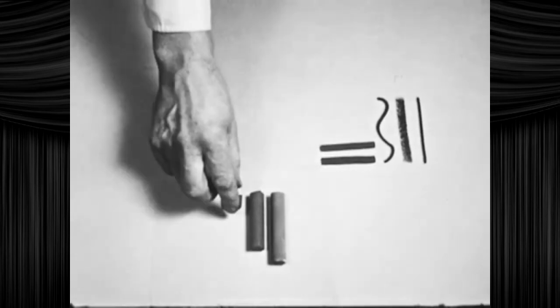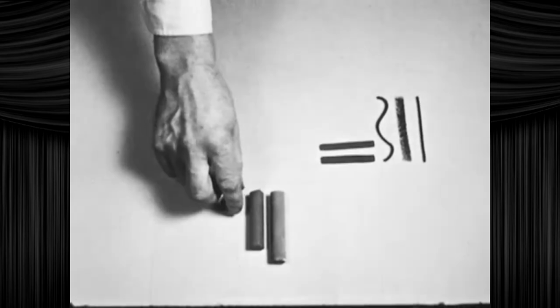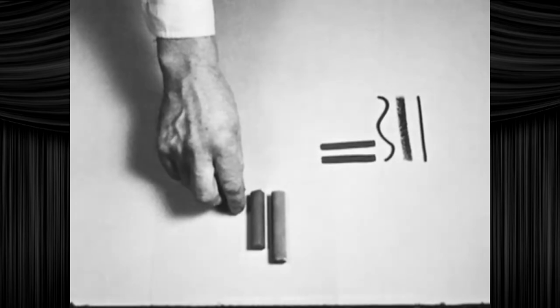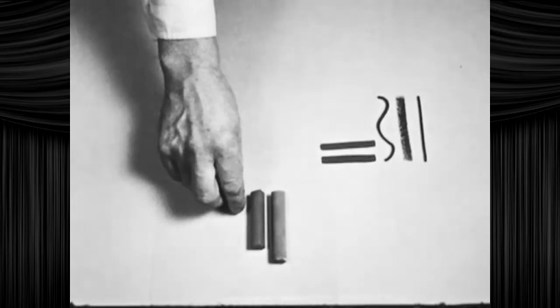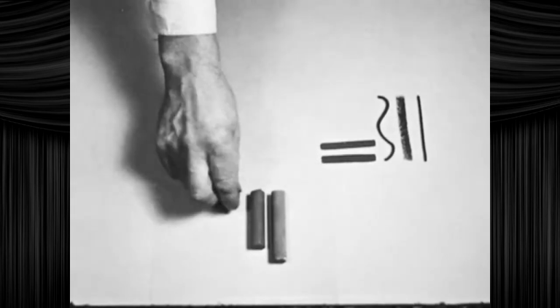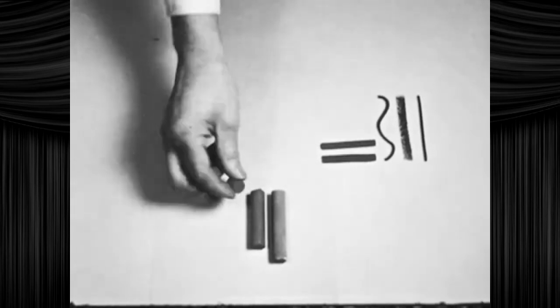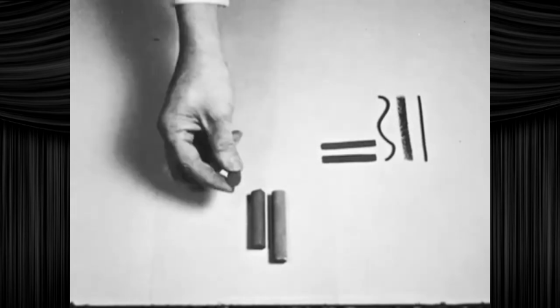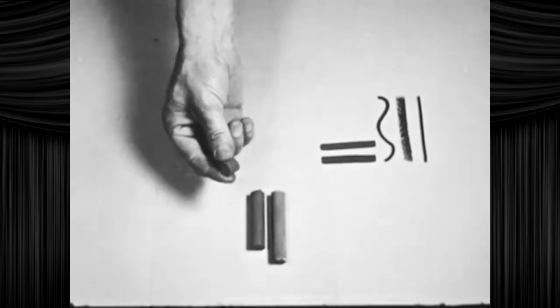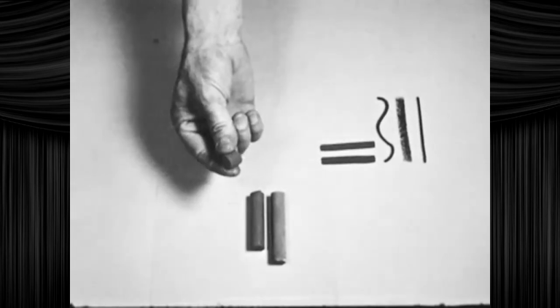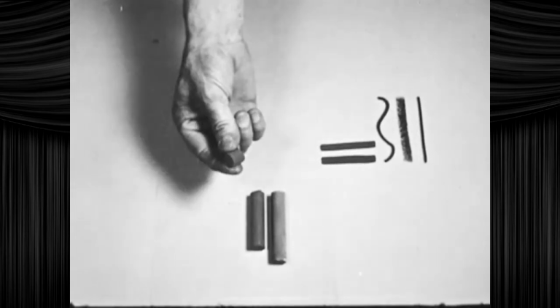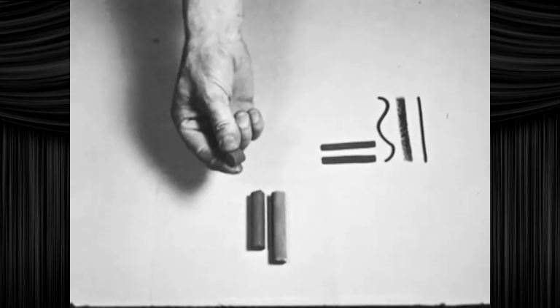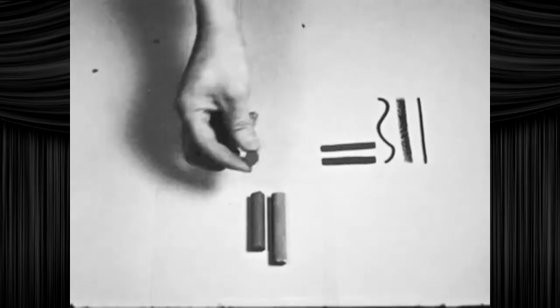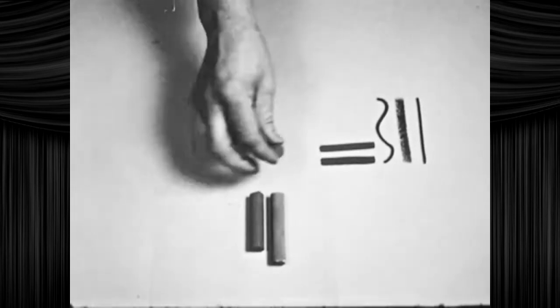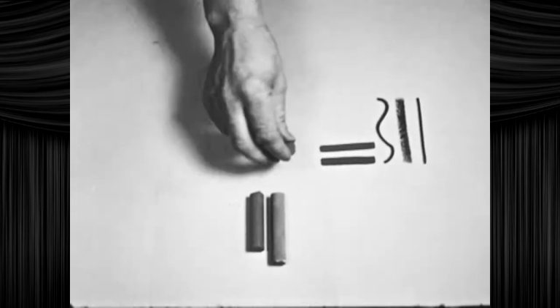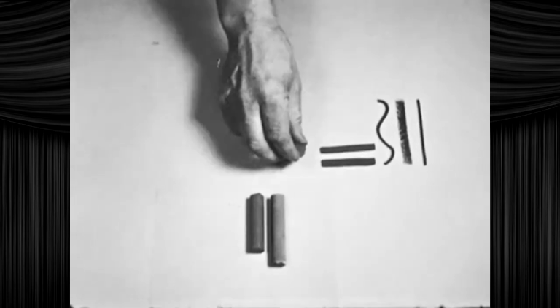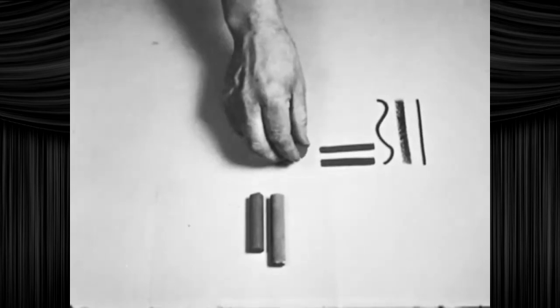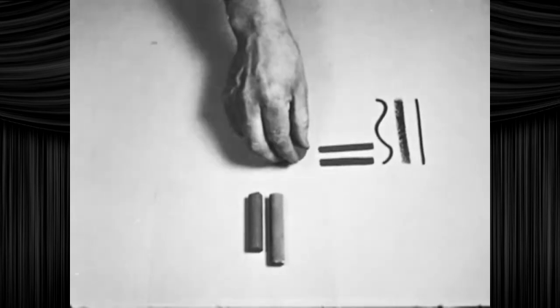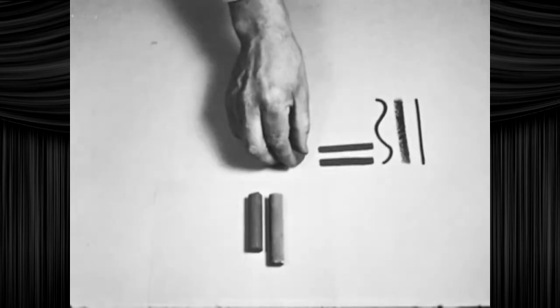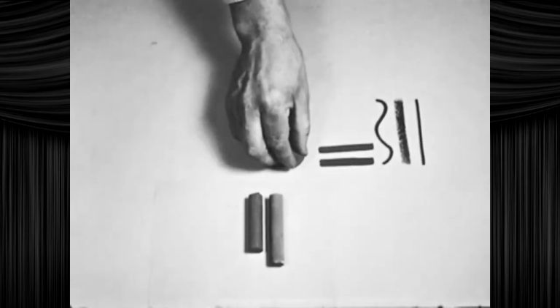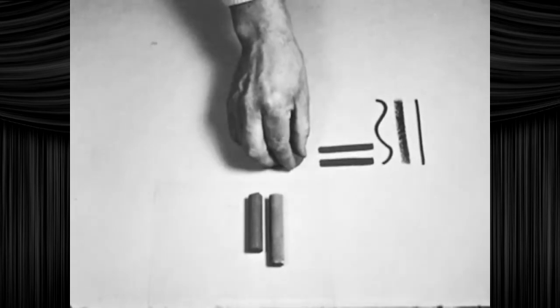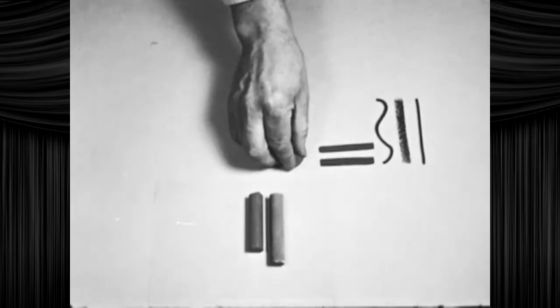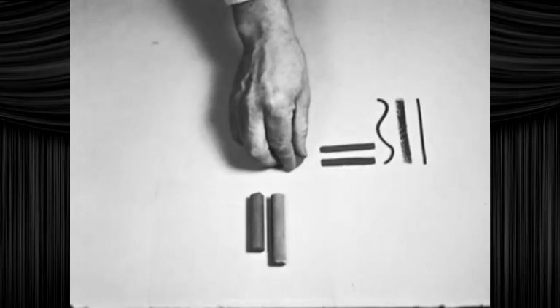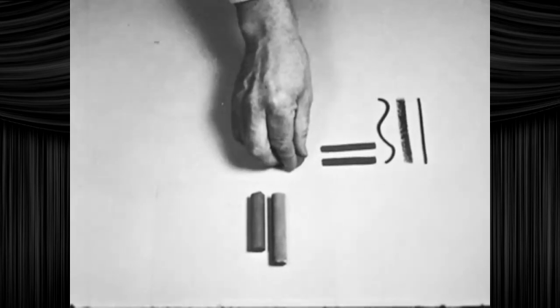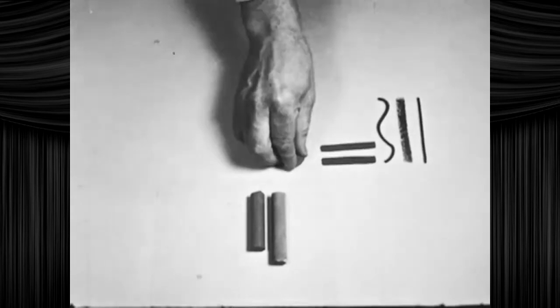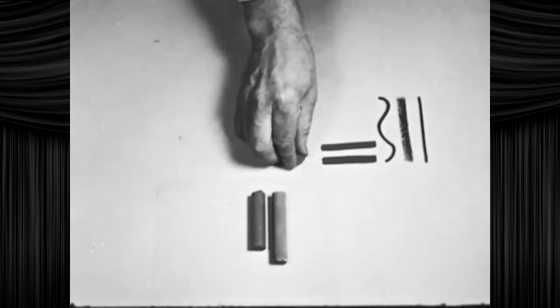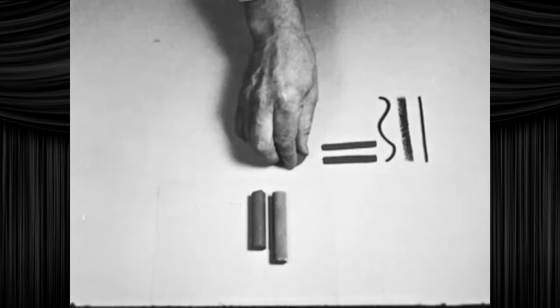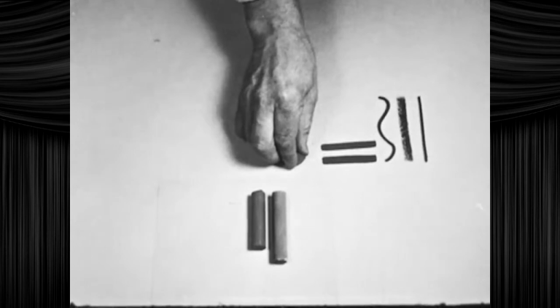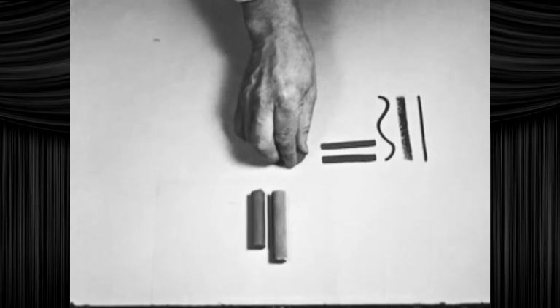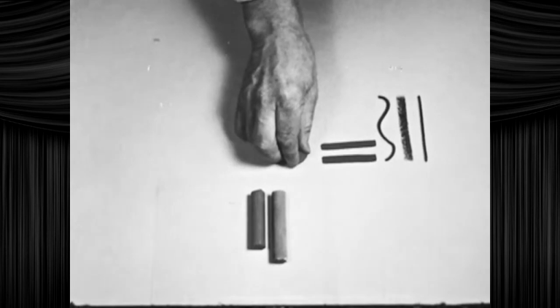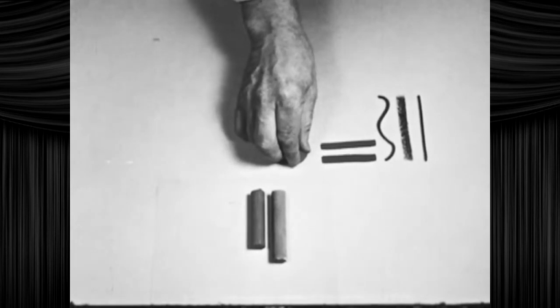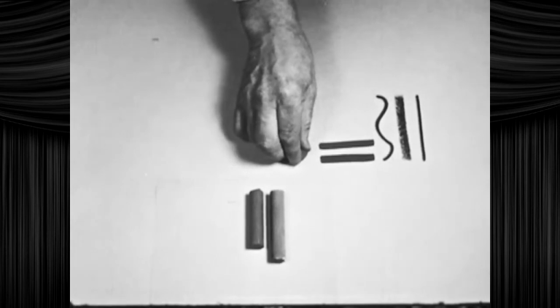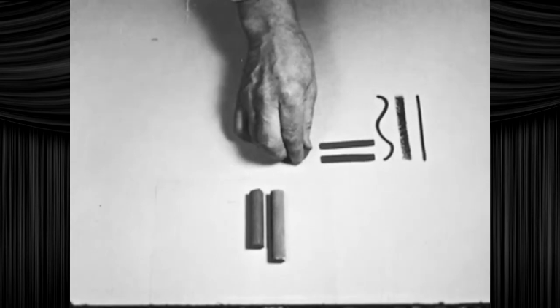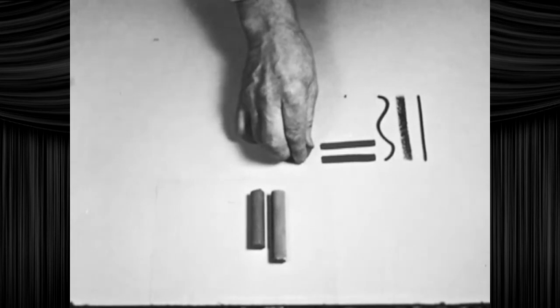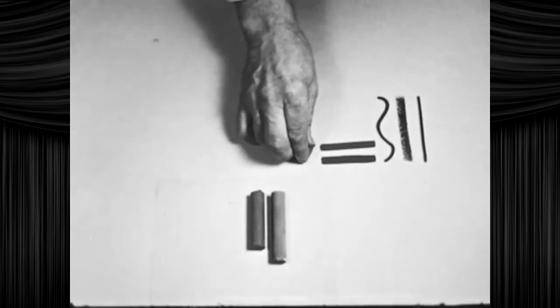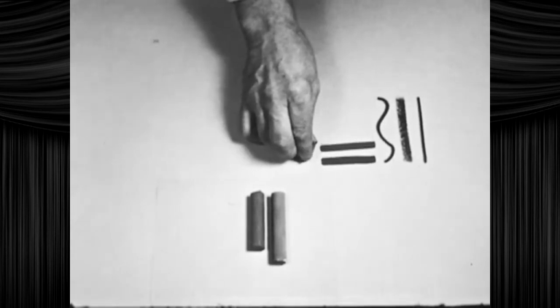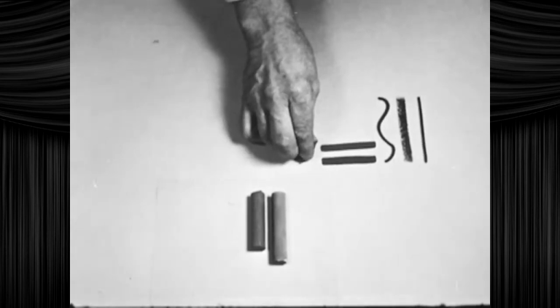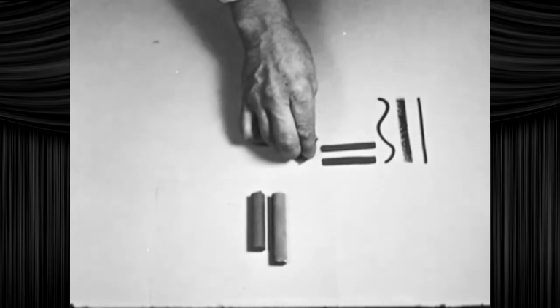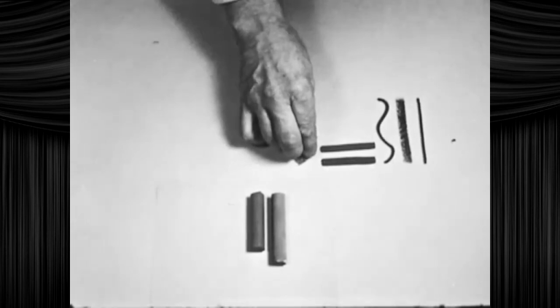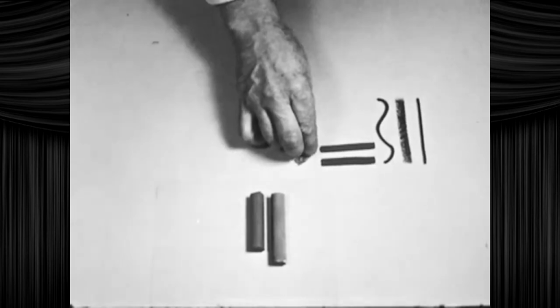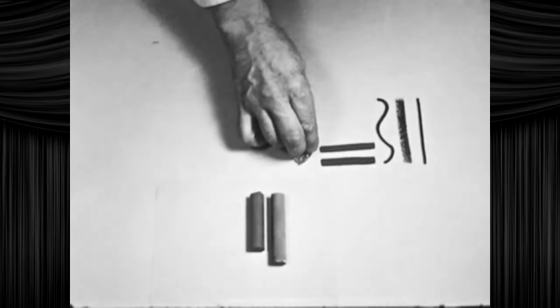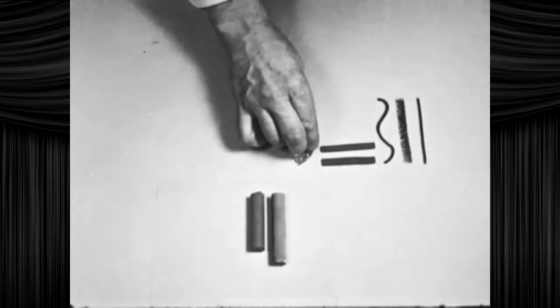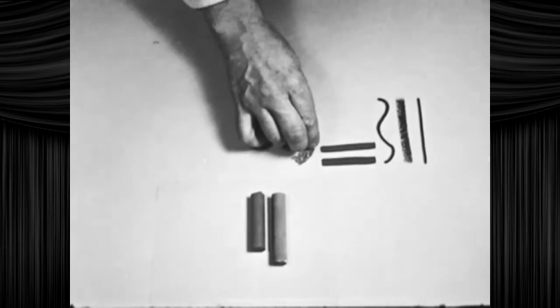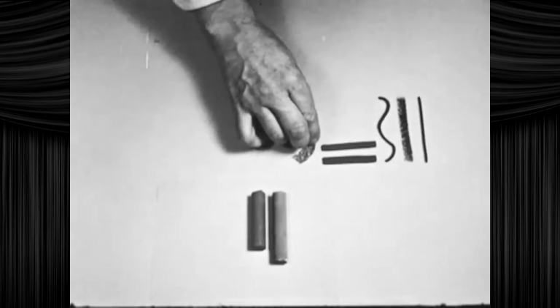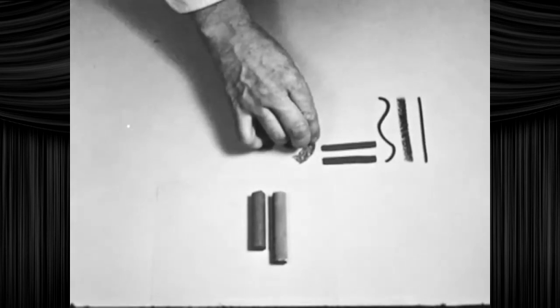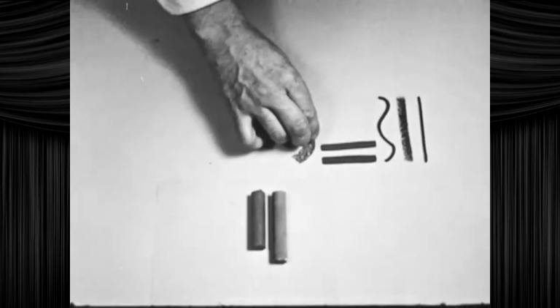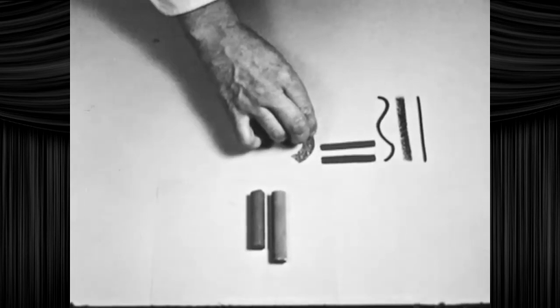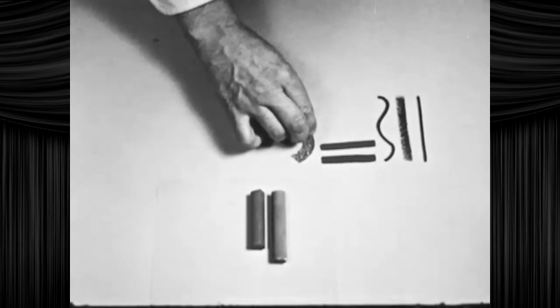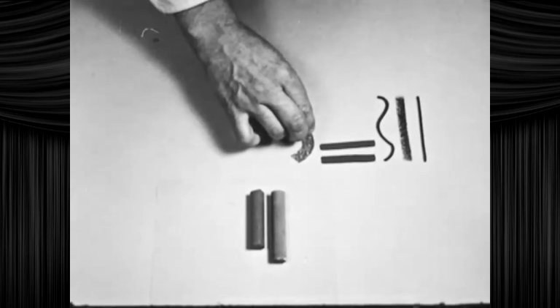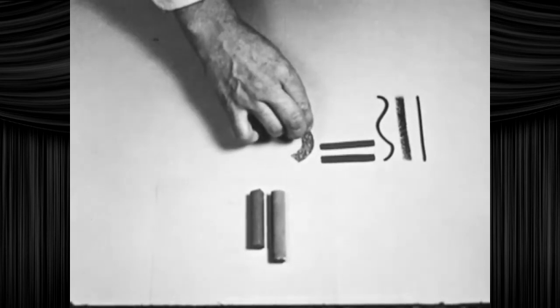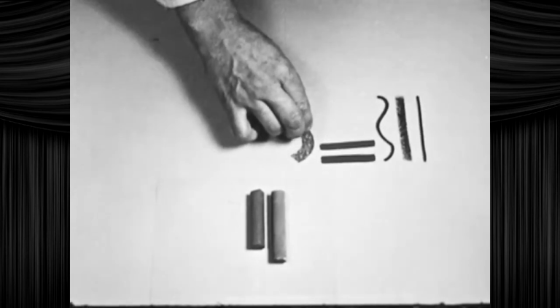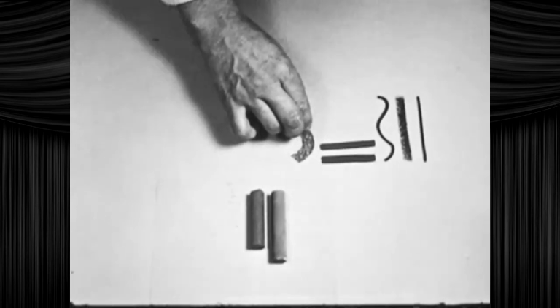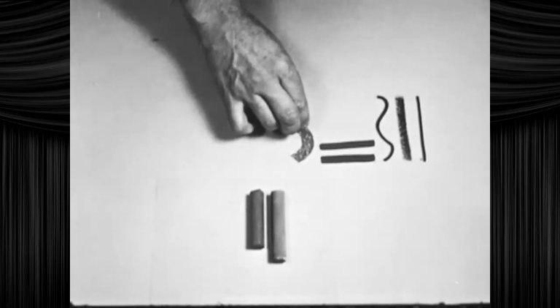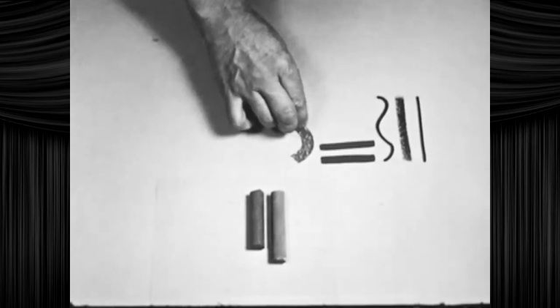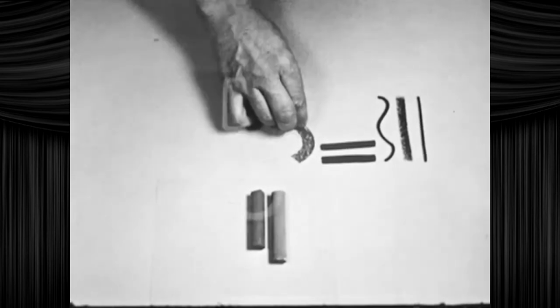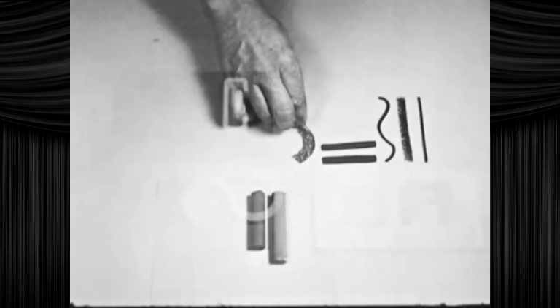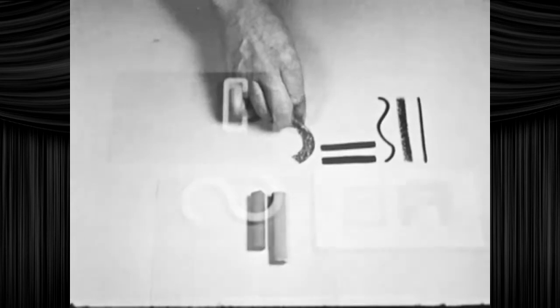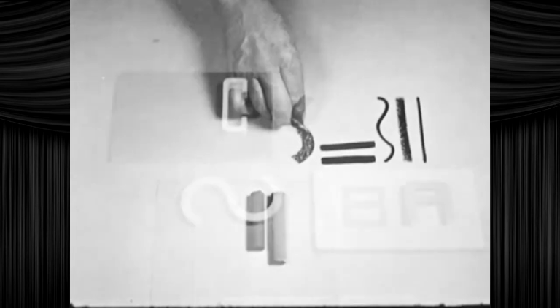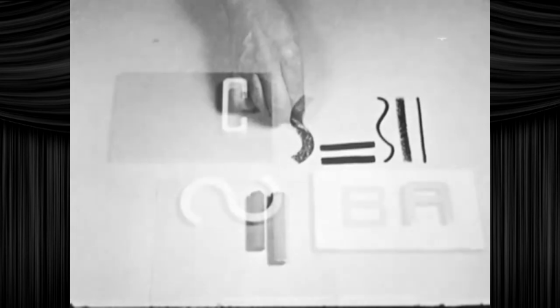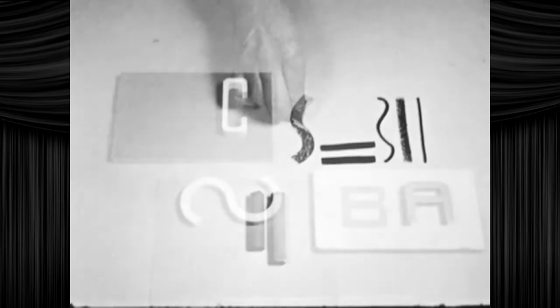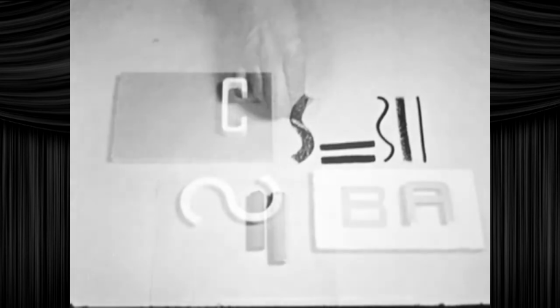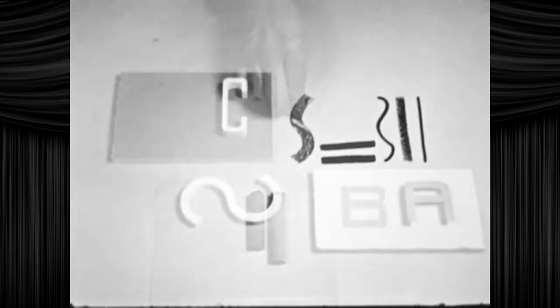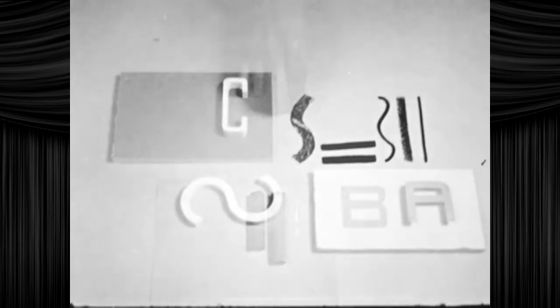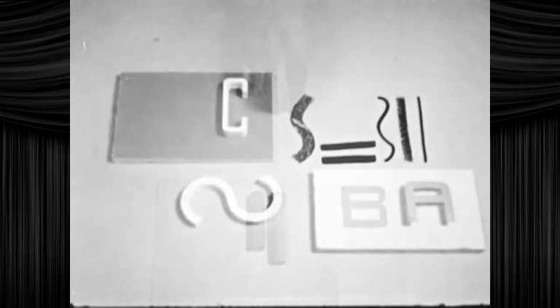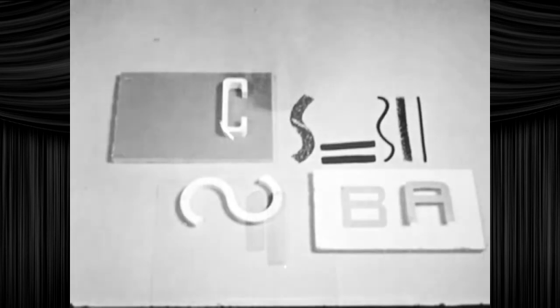Chalk gives a pleasant, soft line — perfect for outlining corpses or drawing magical doors on brick walls.